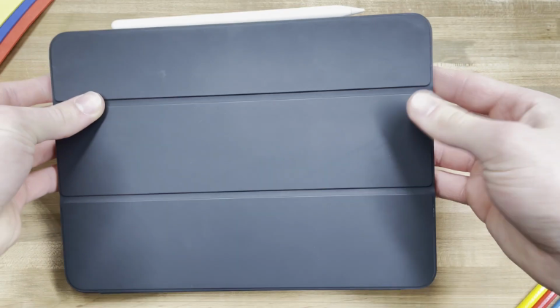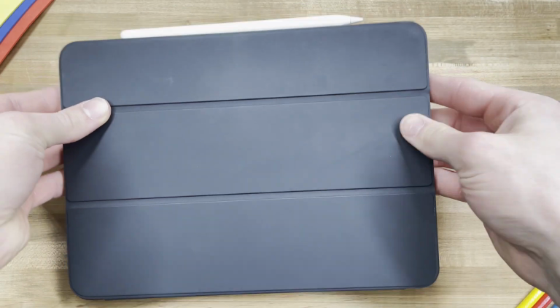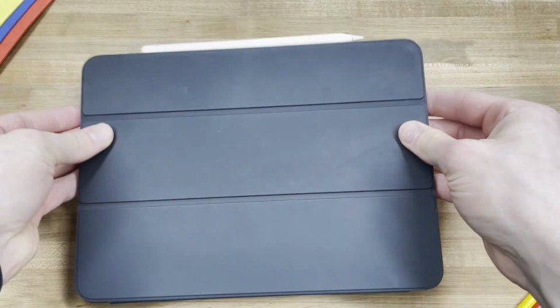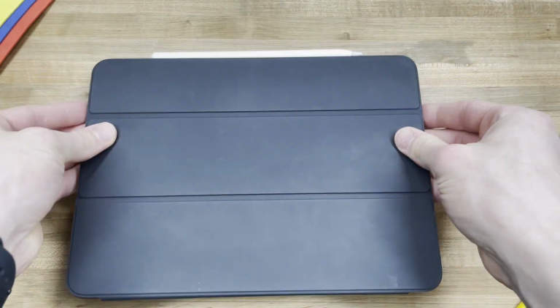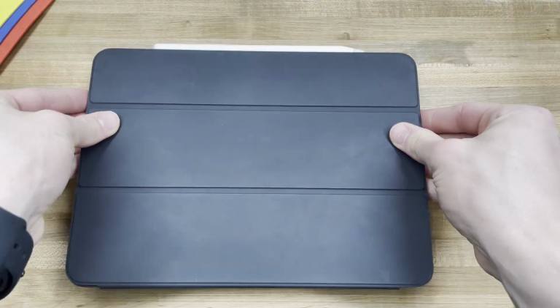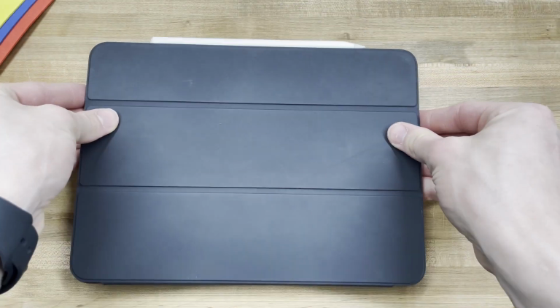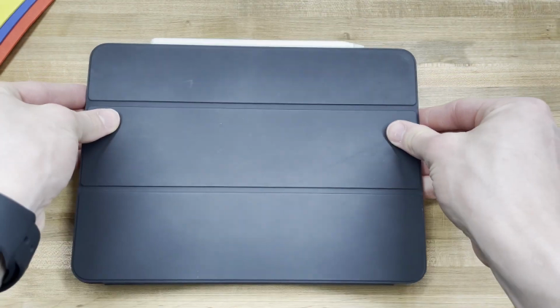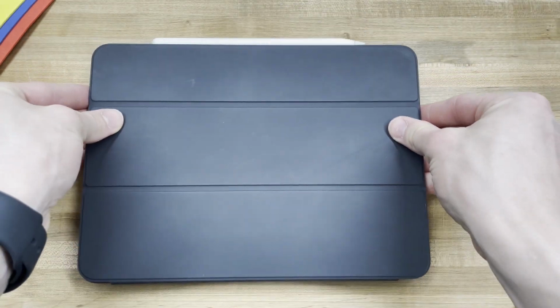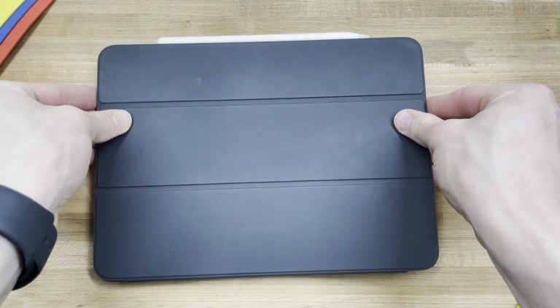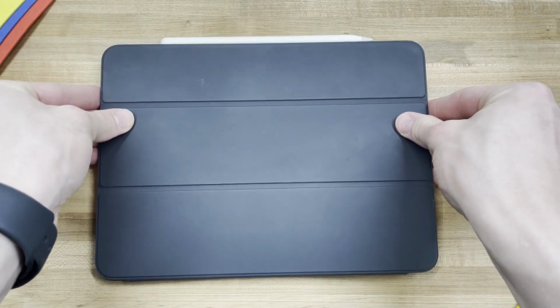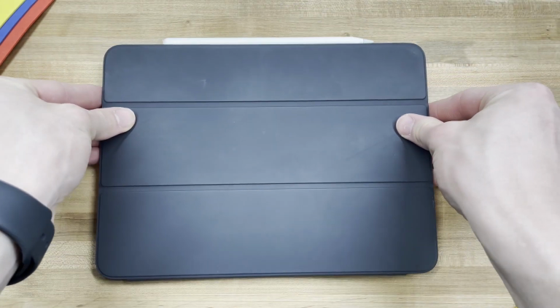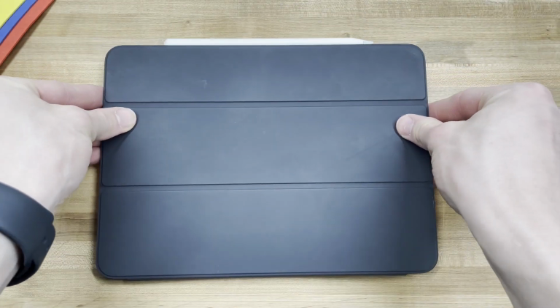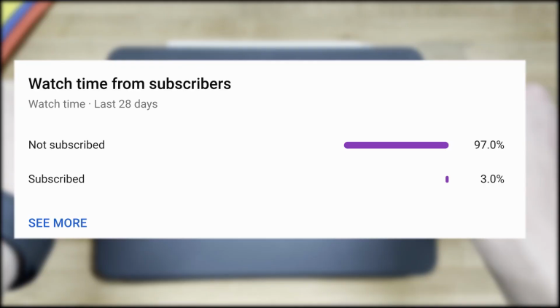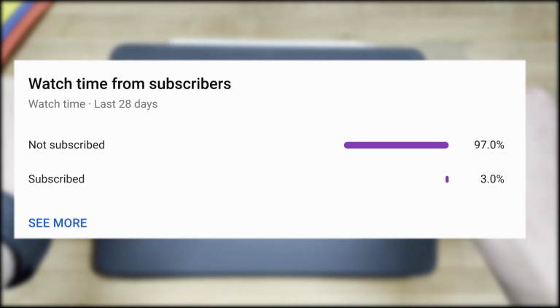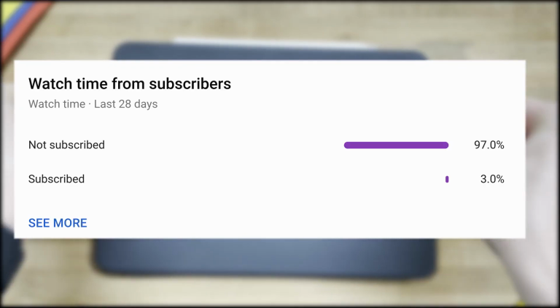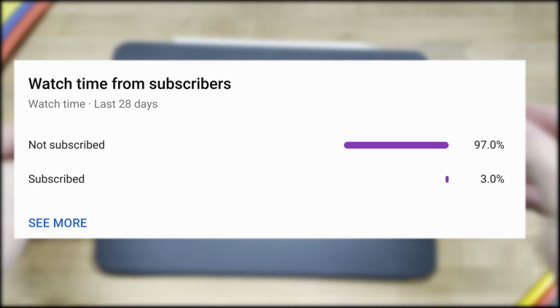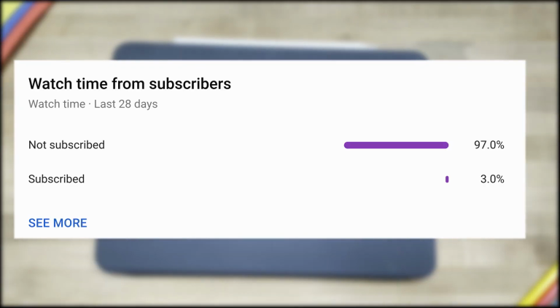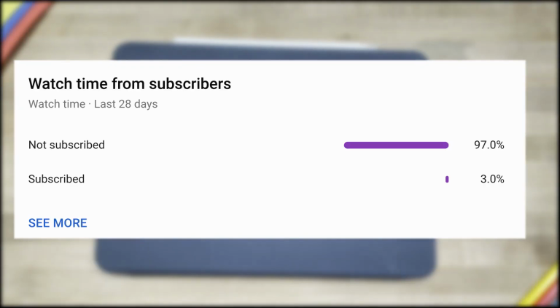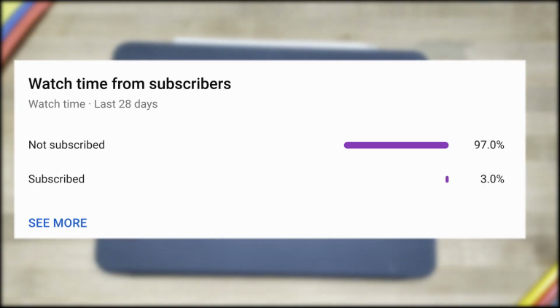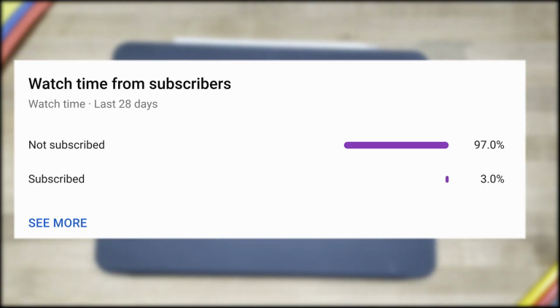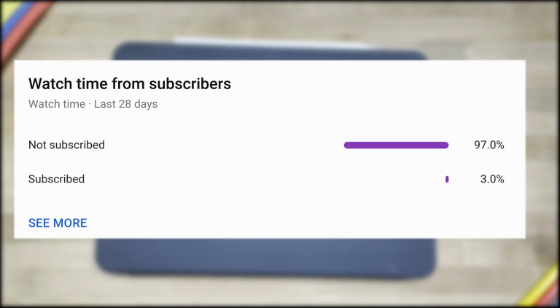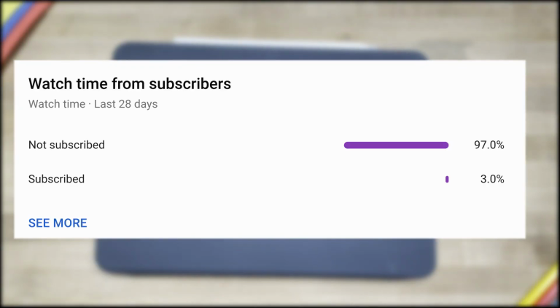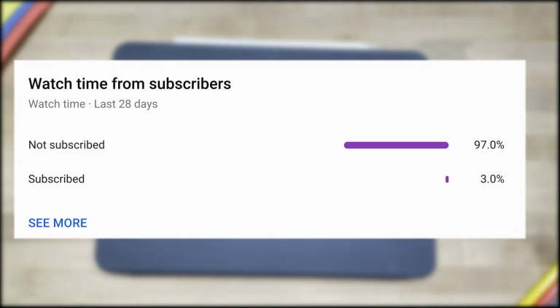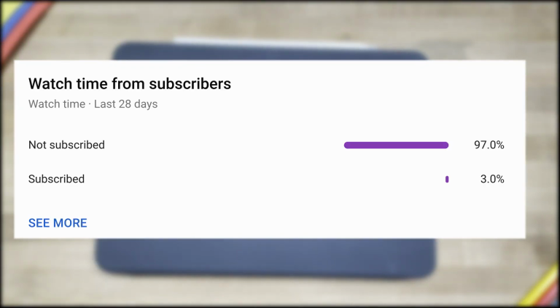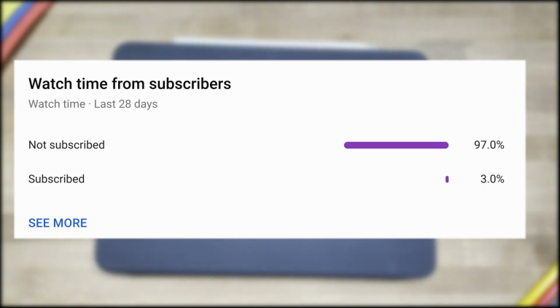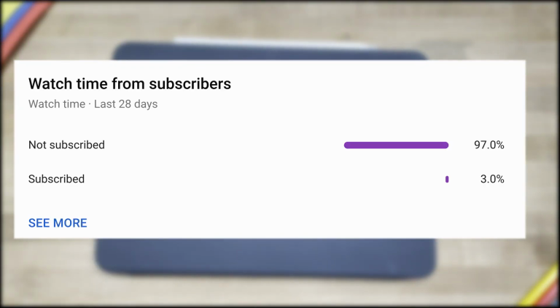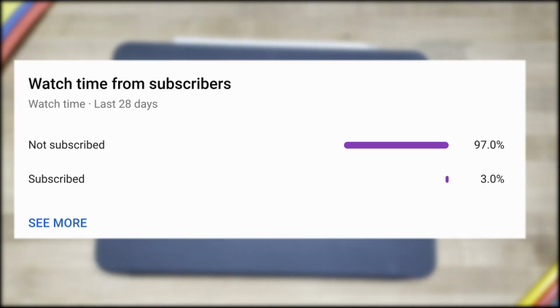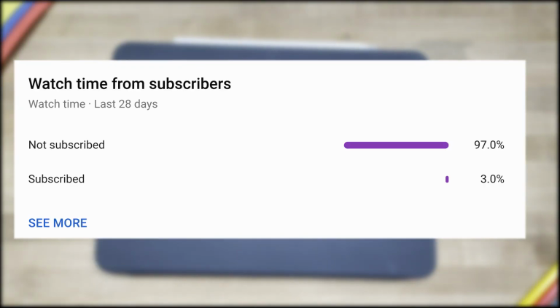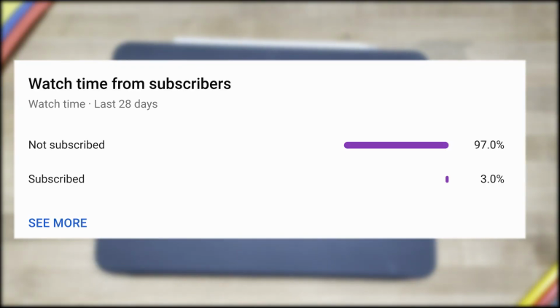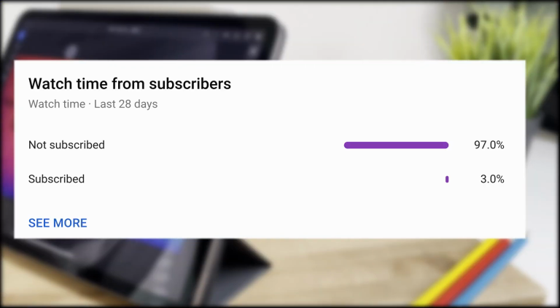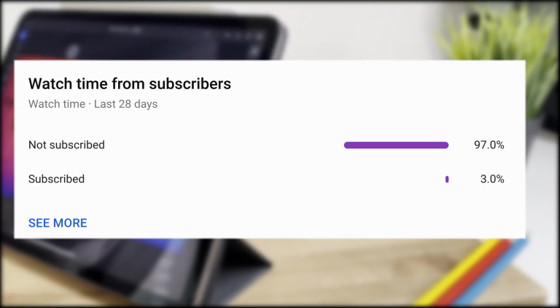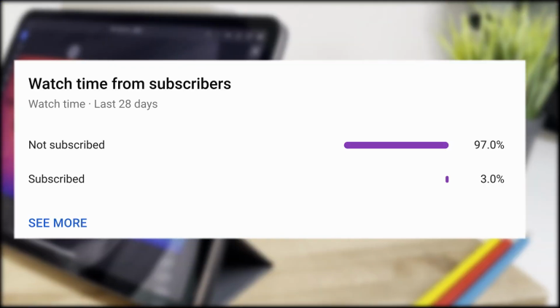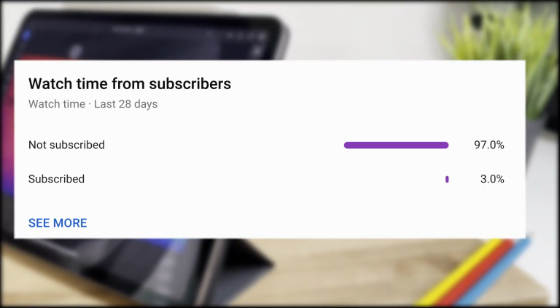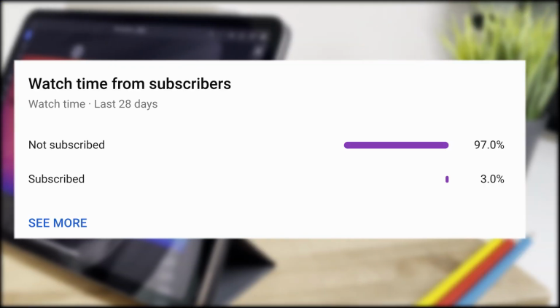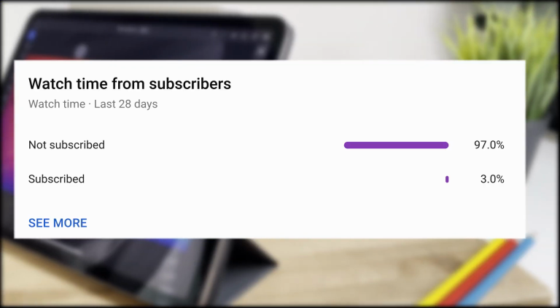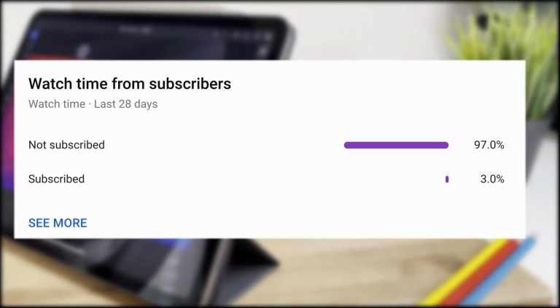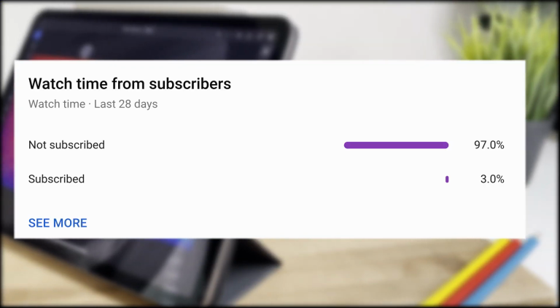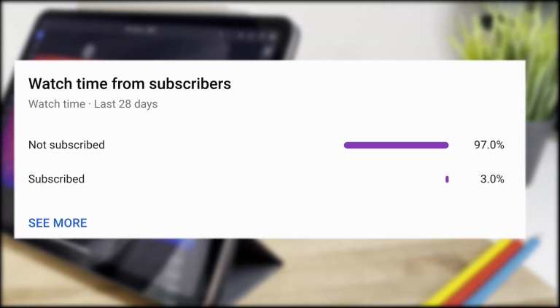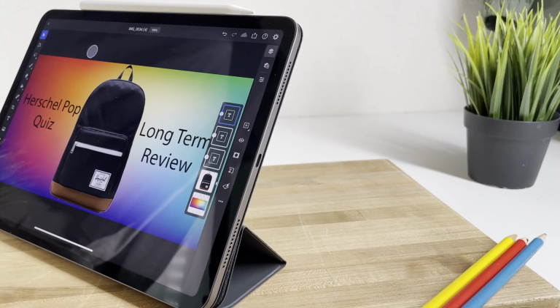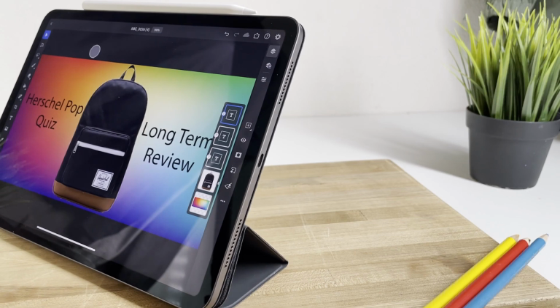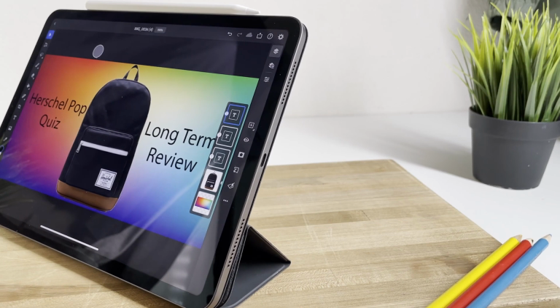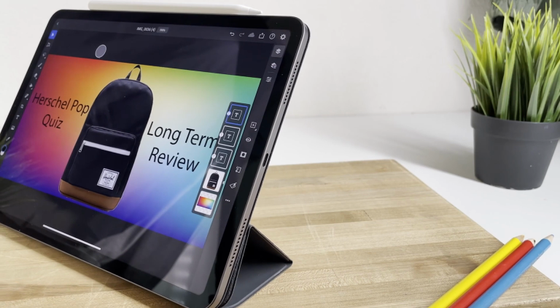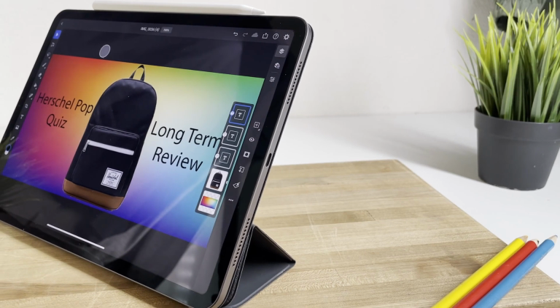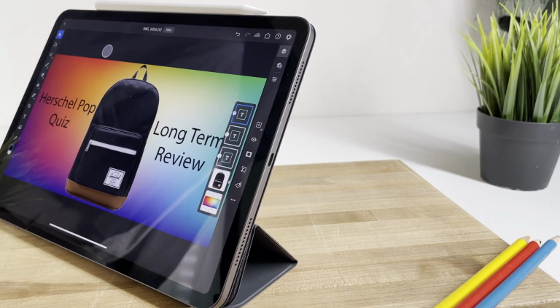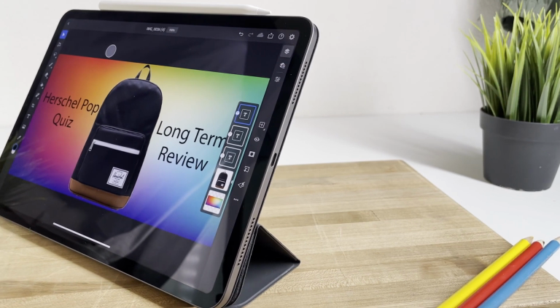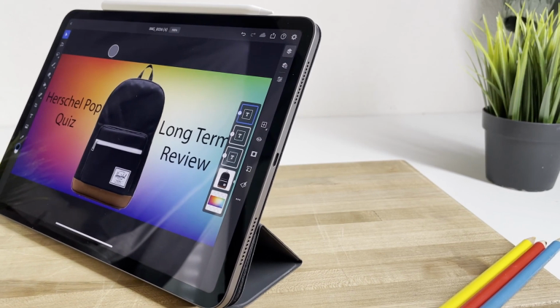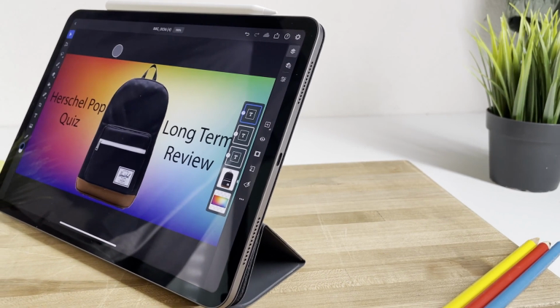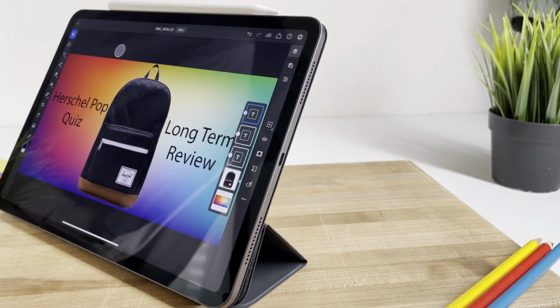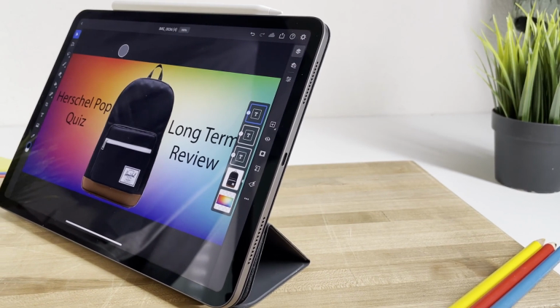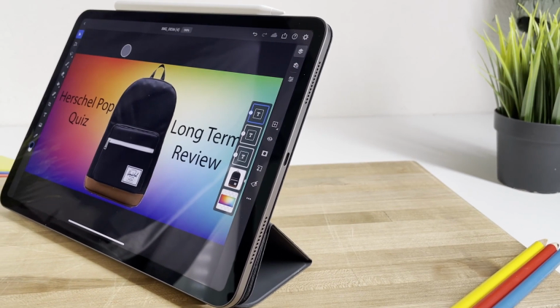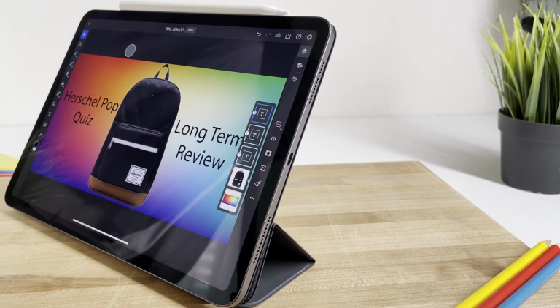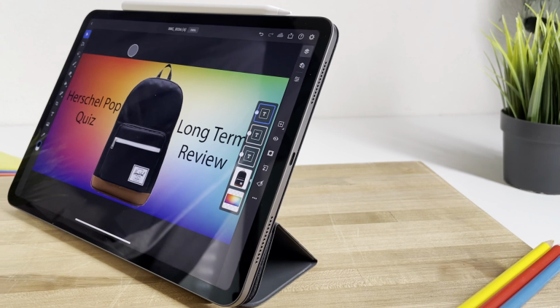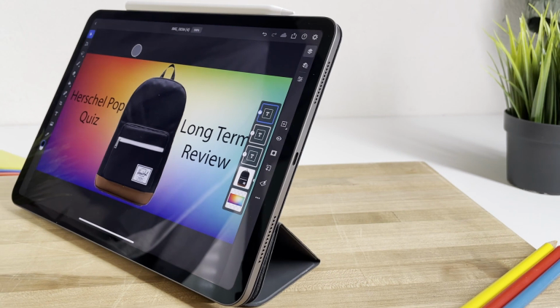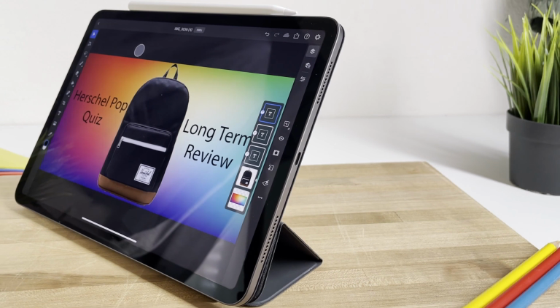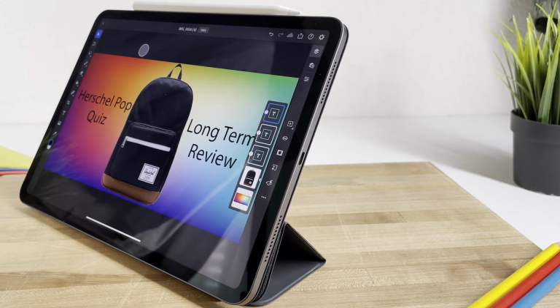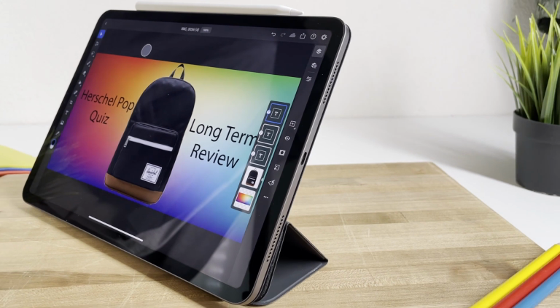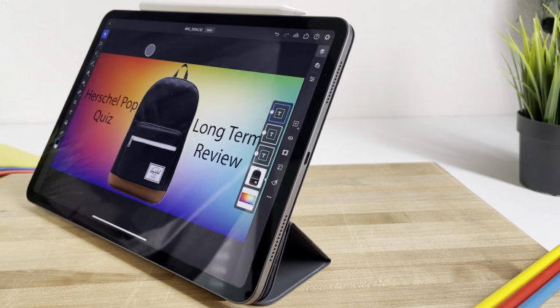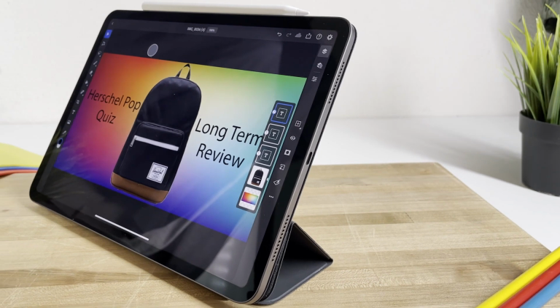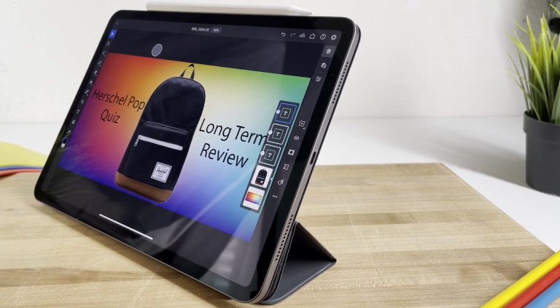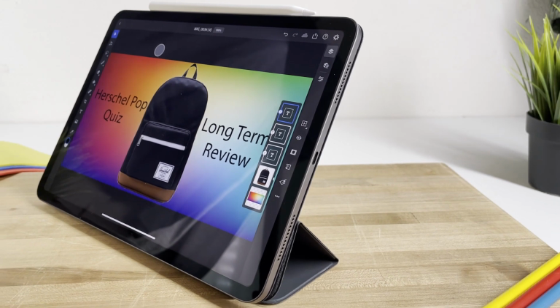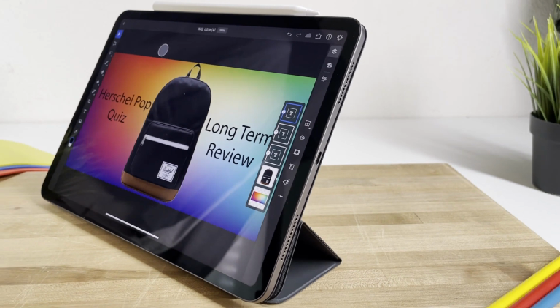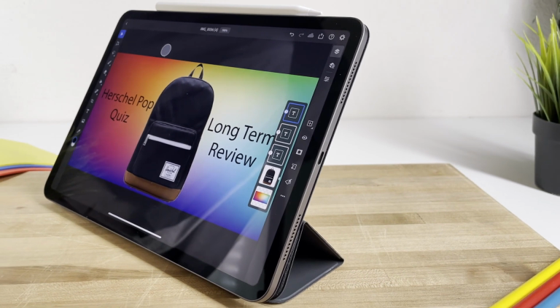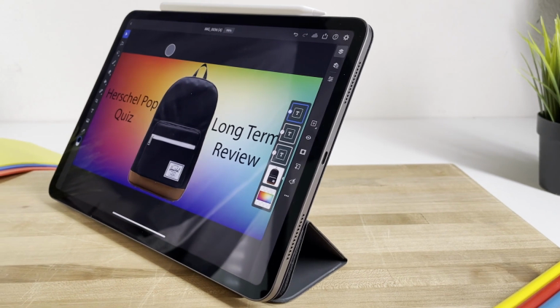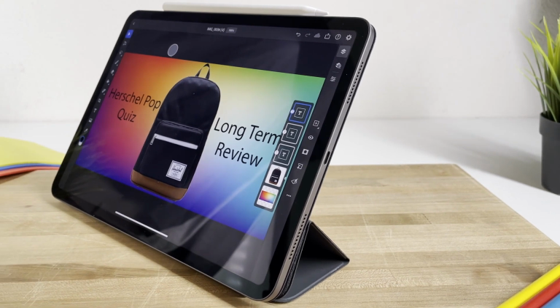Please do consider subscribing, as only 3% of the people who watch my videos are actually subscribed, and any support really does help.